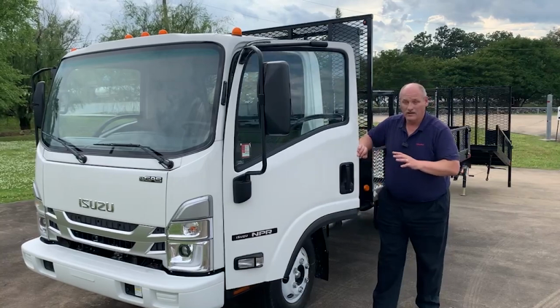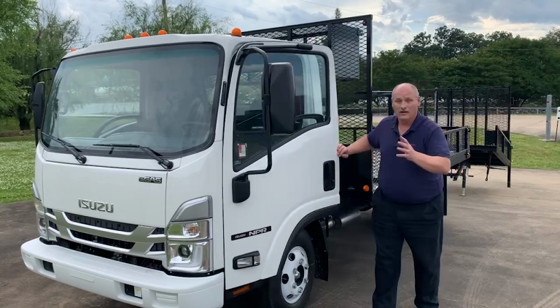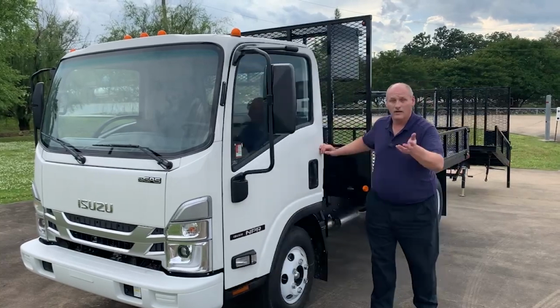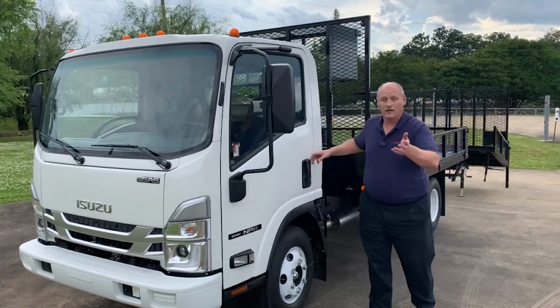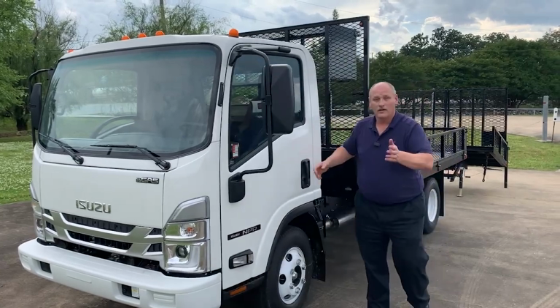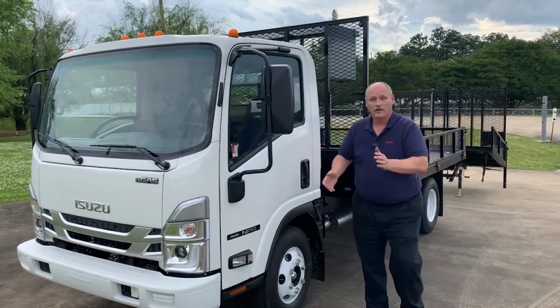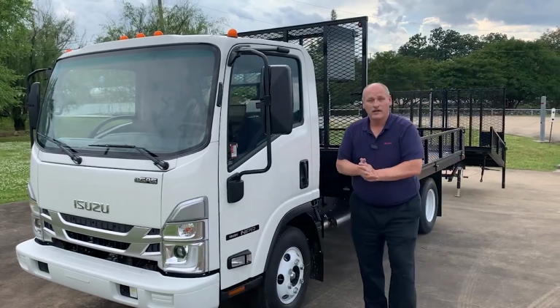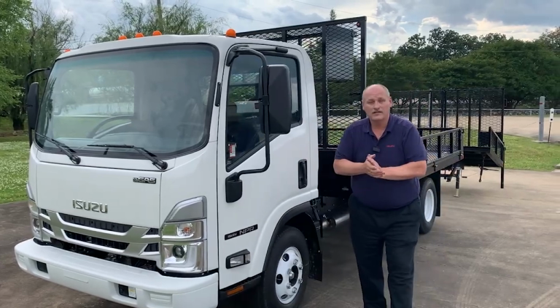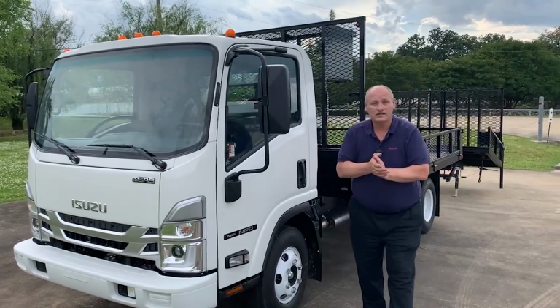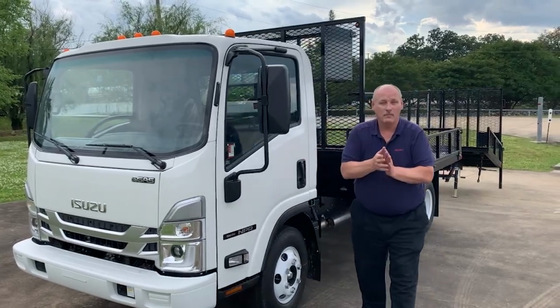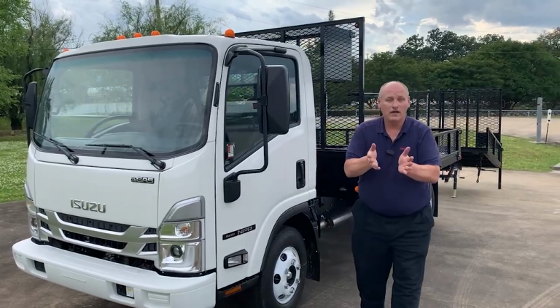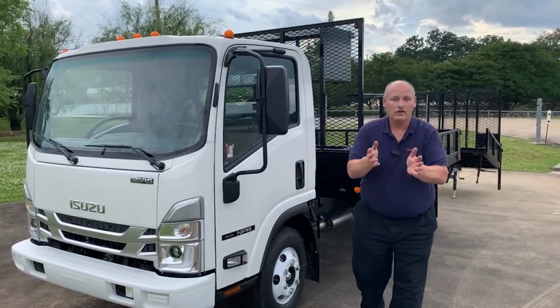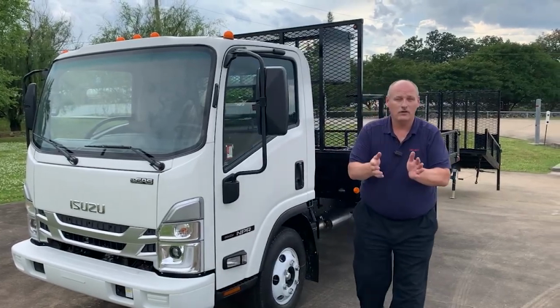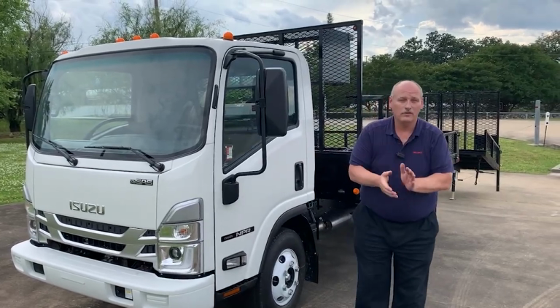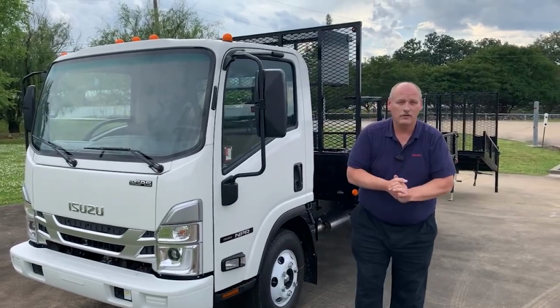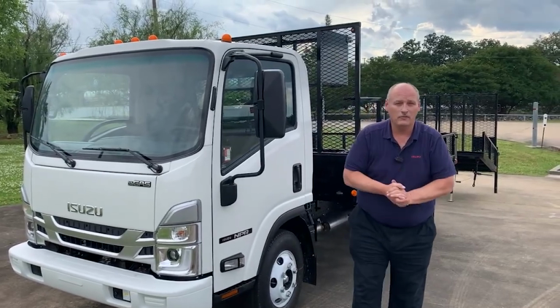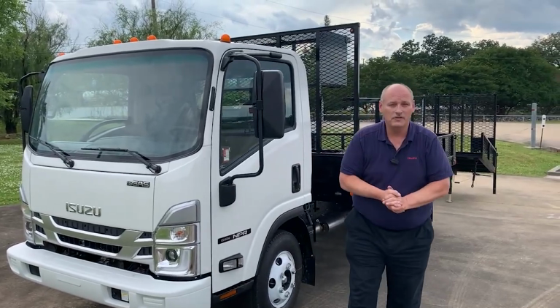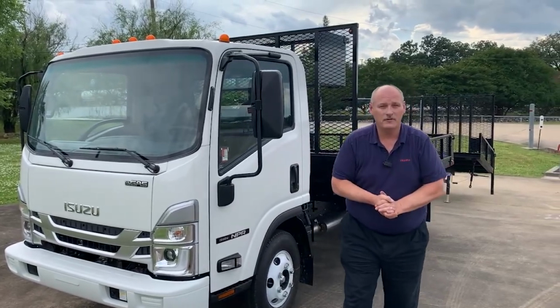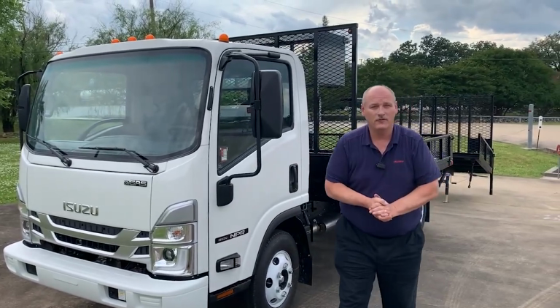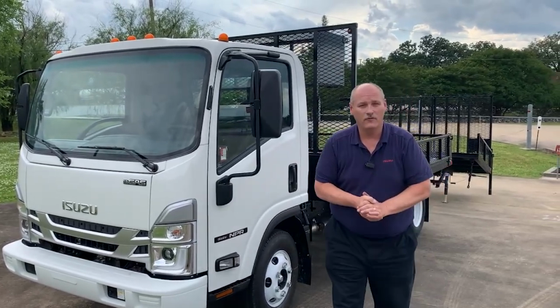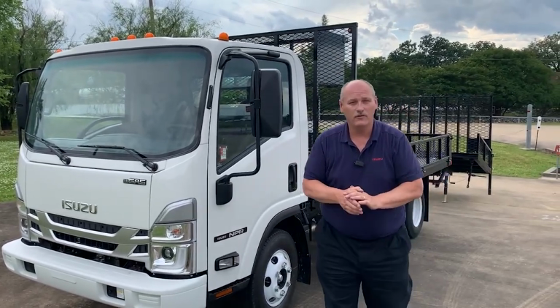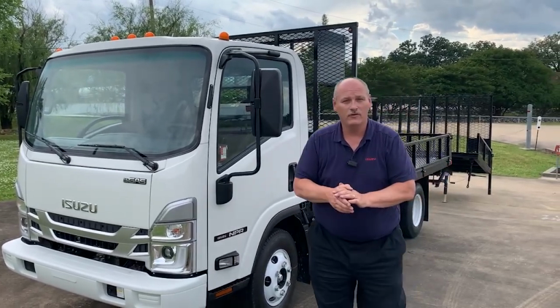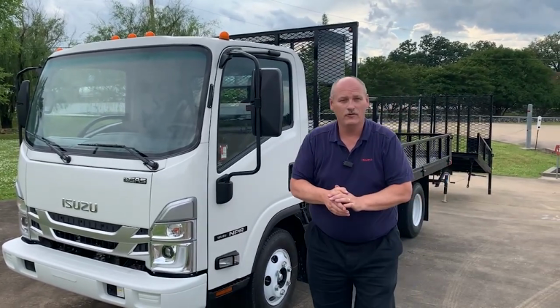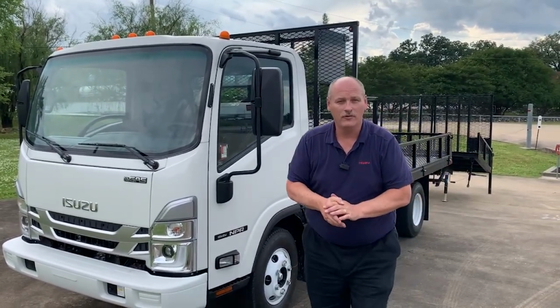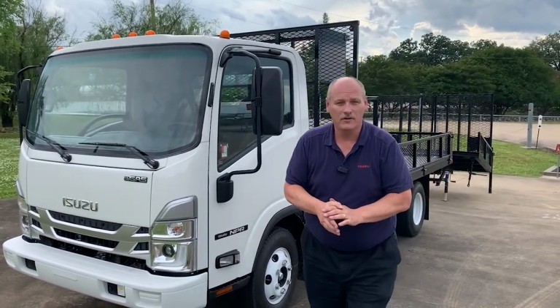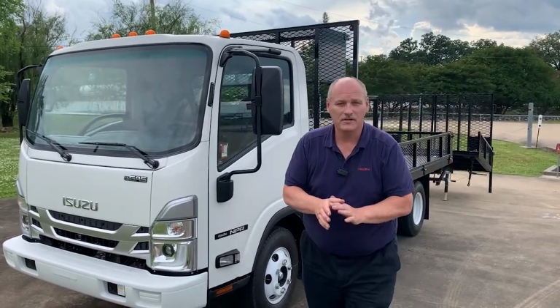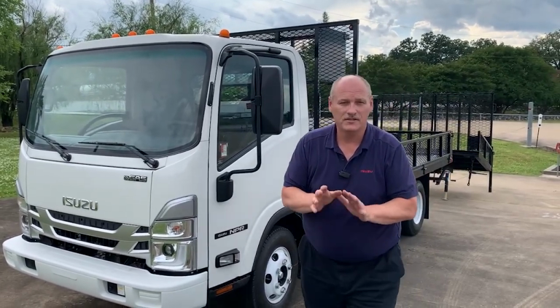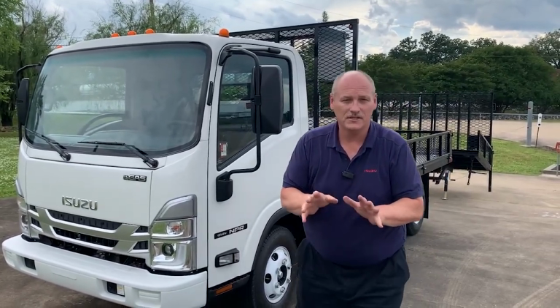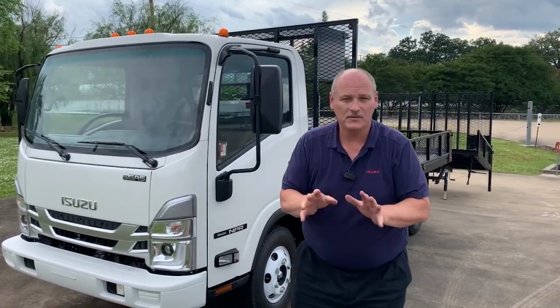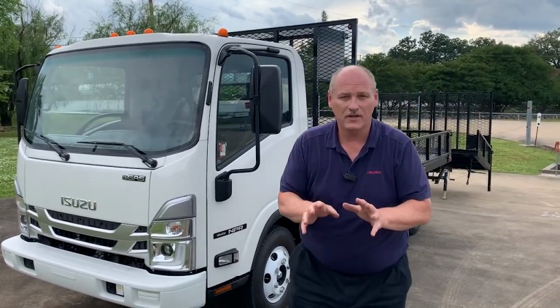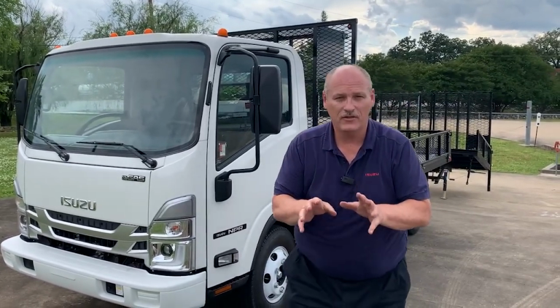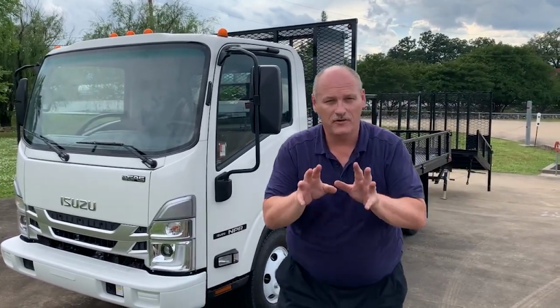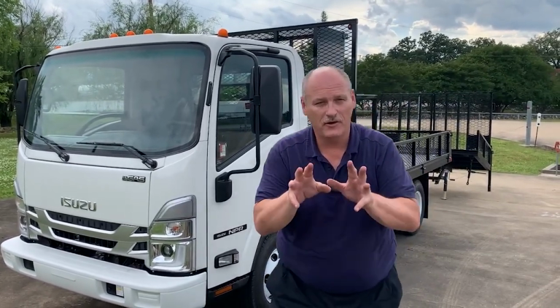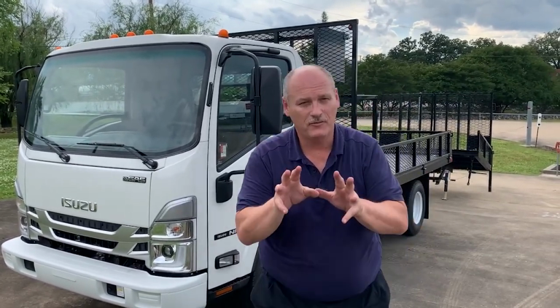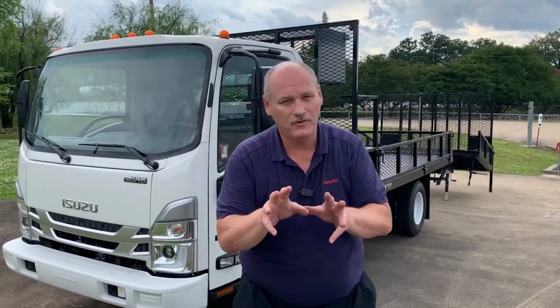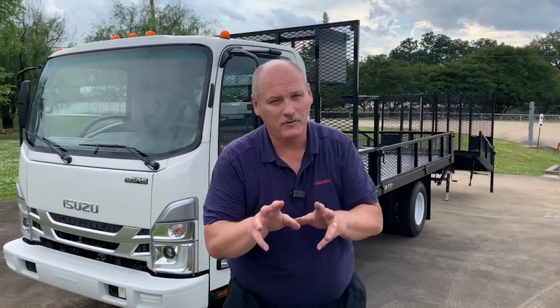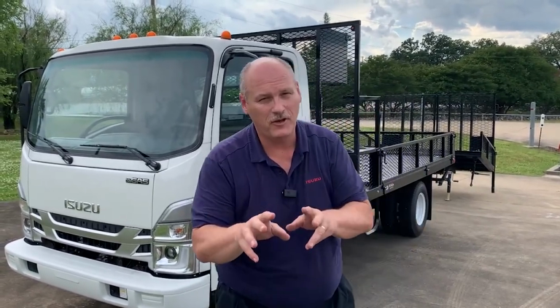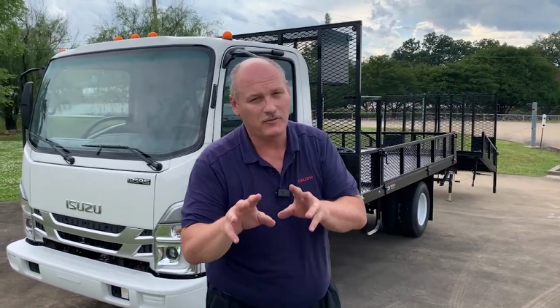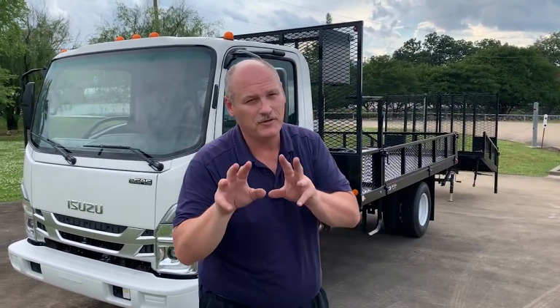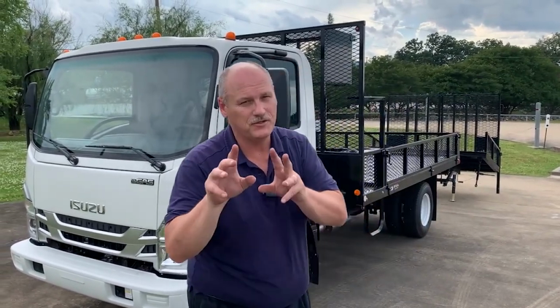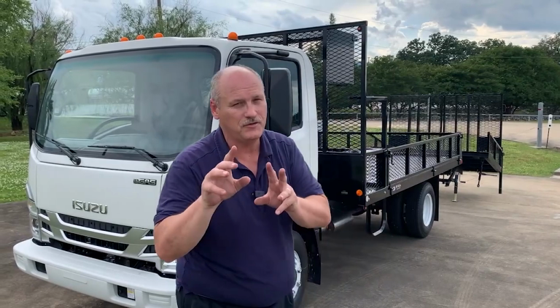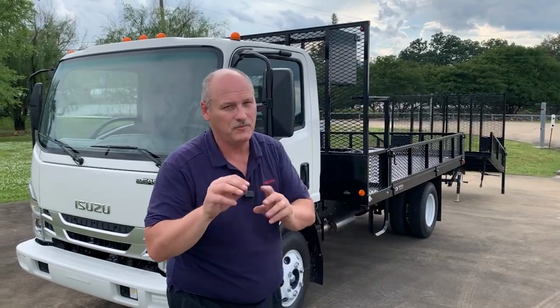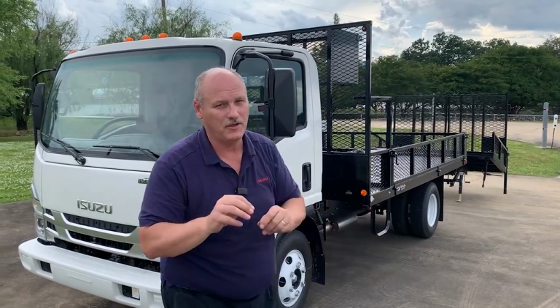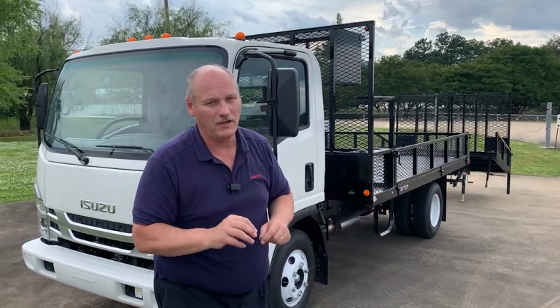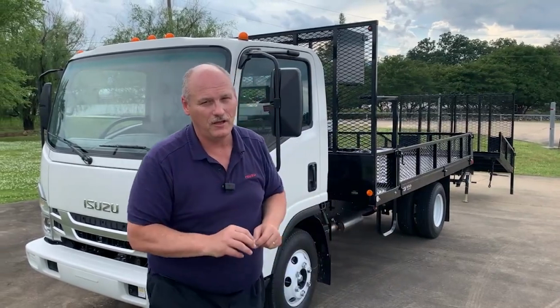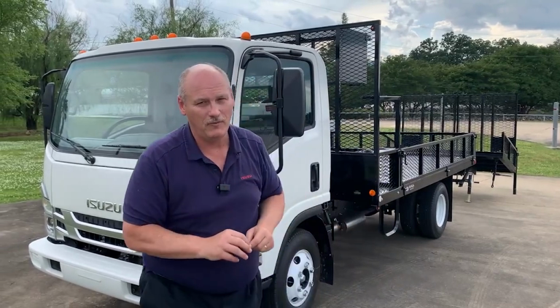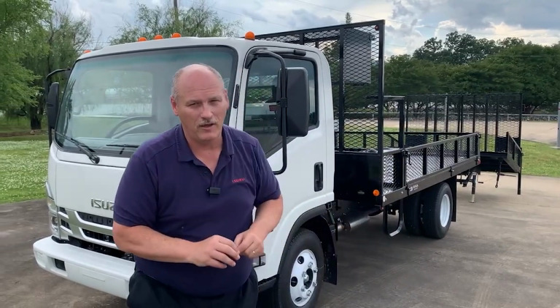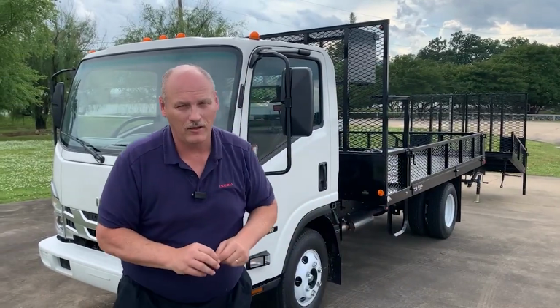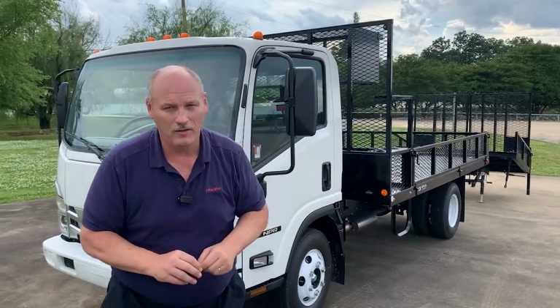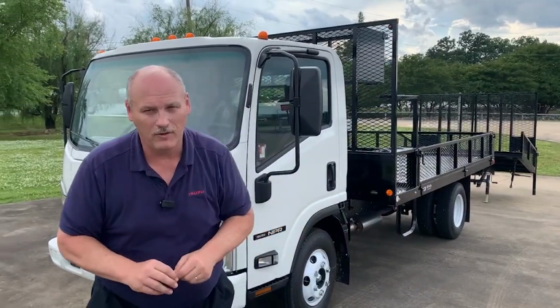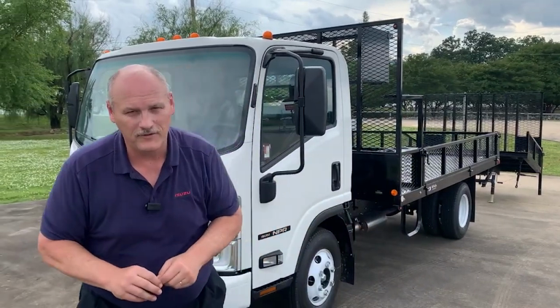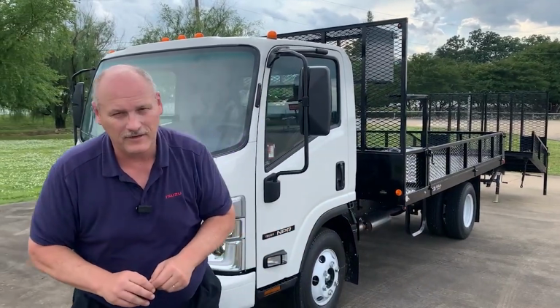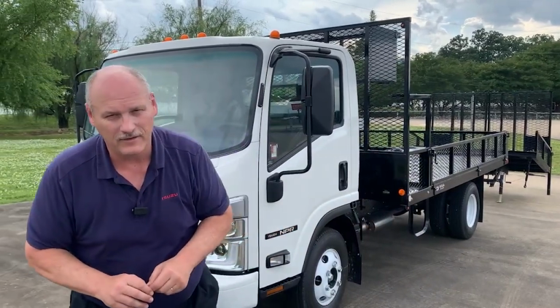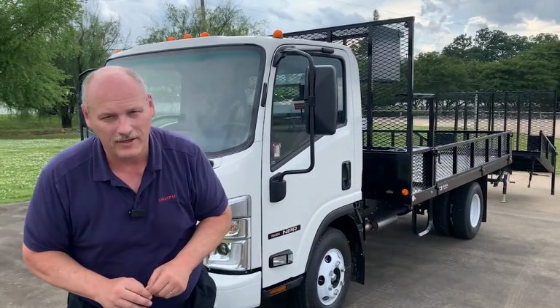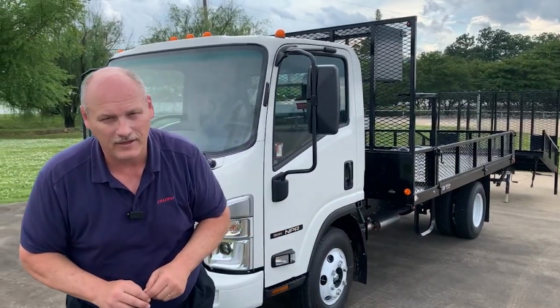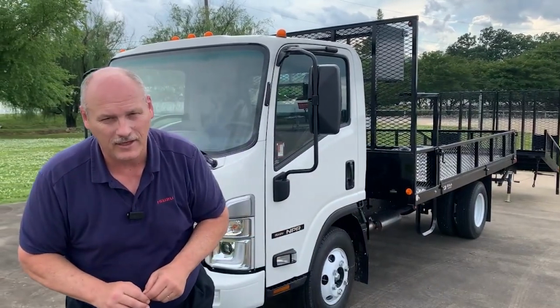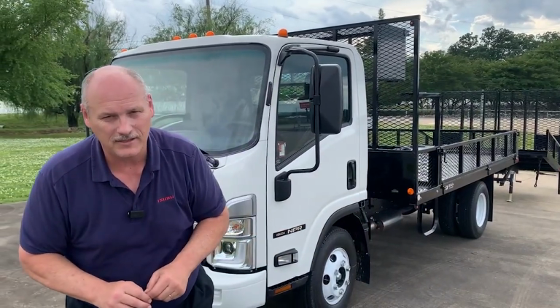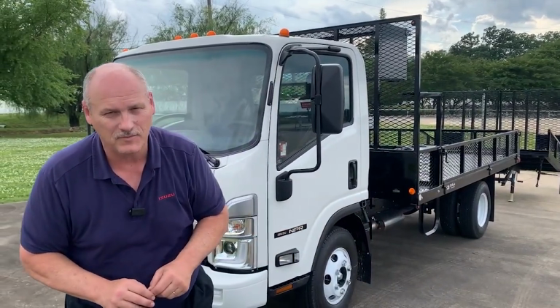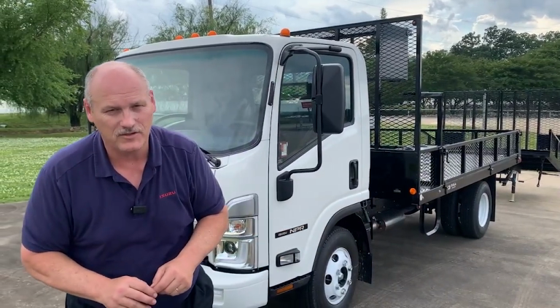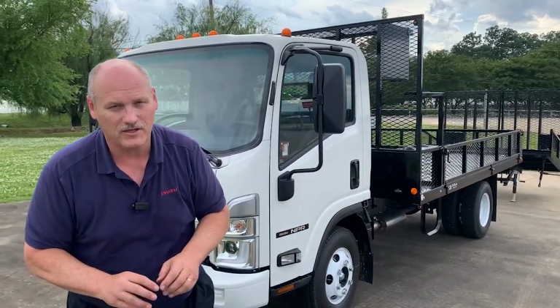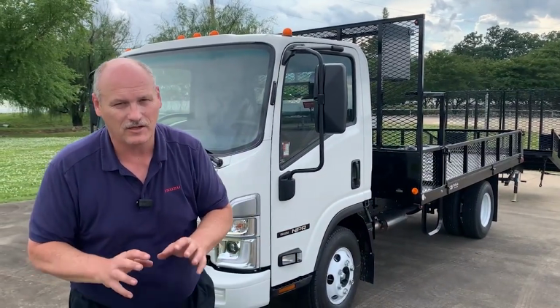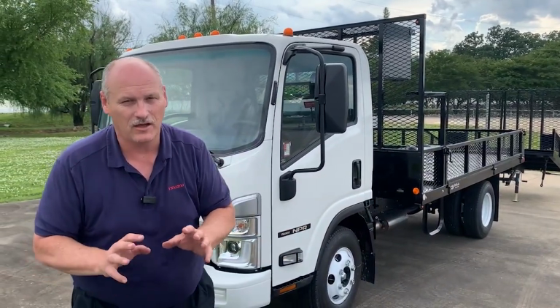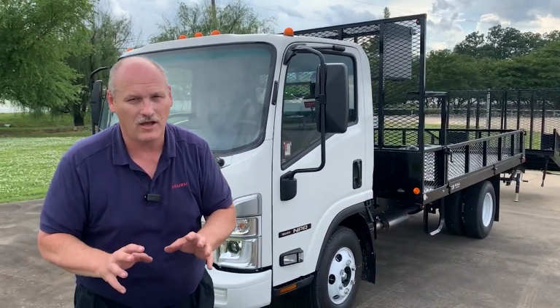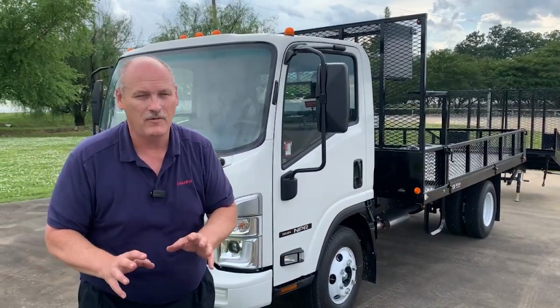This is Mike Olden. You can reach me at 423-618-3323. Shoot me an email at molden@lee-smith.com.